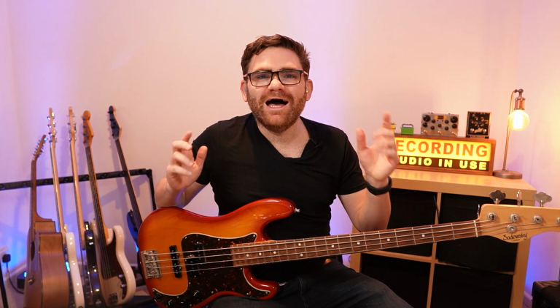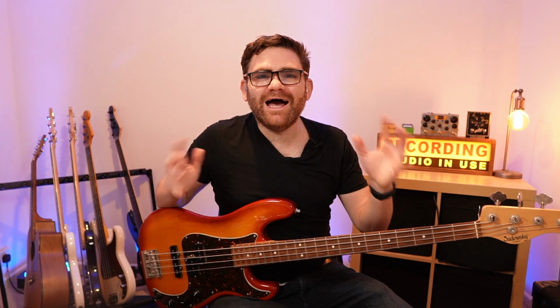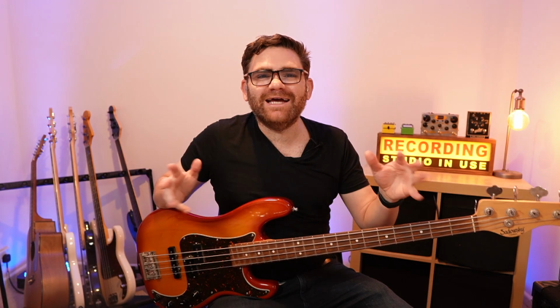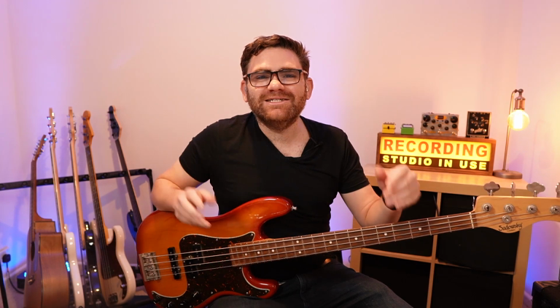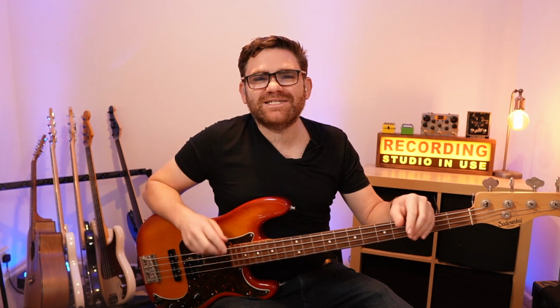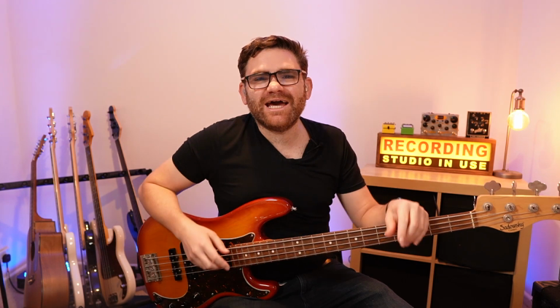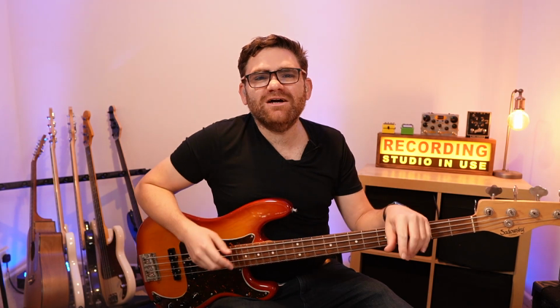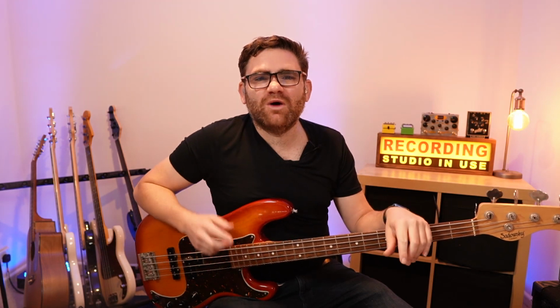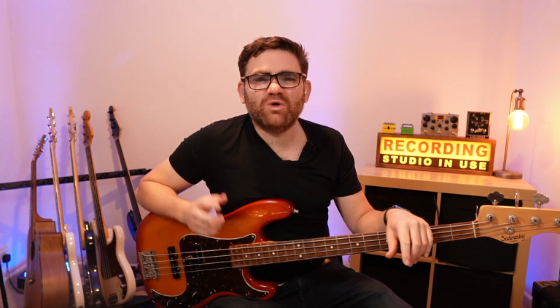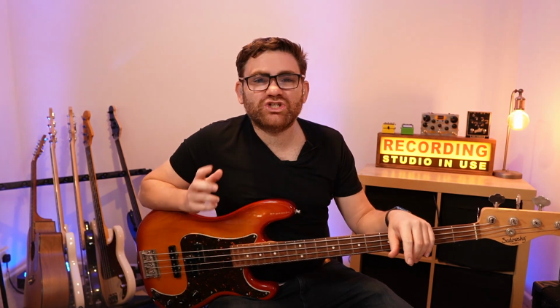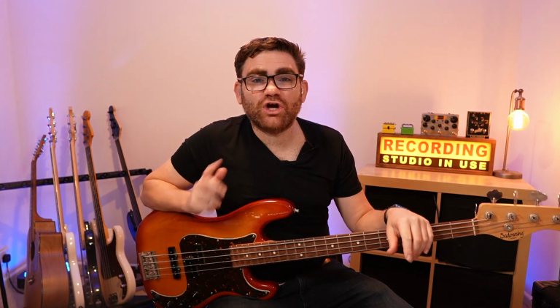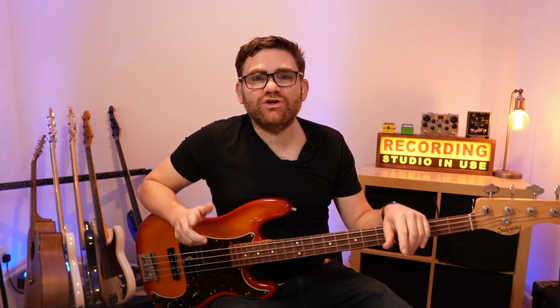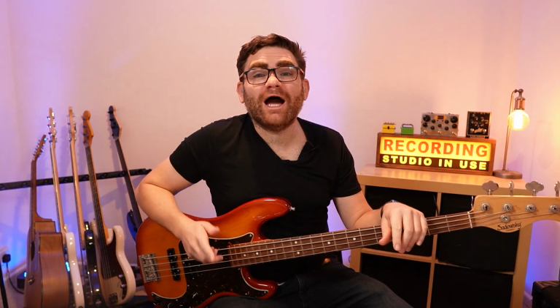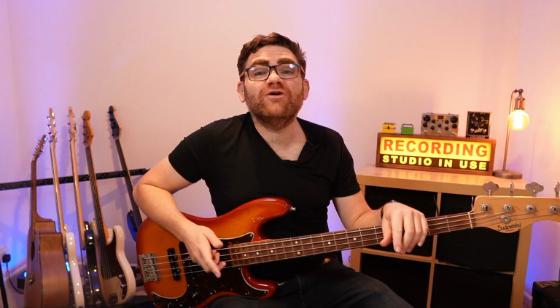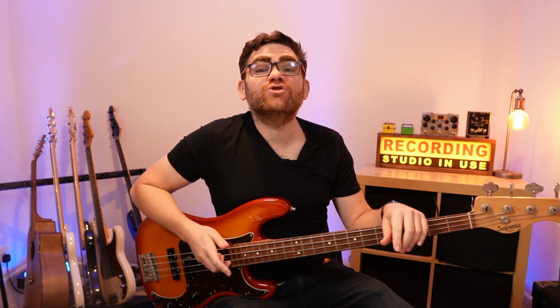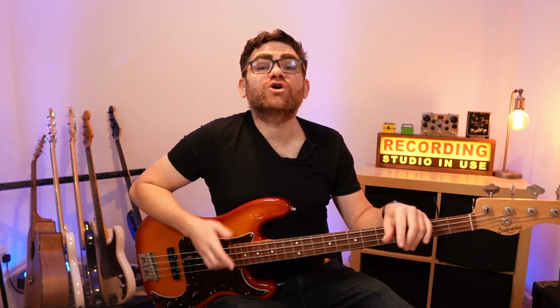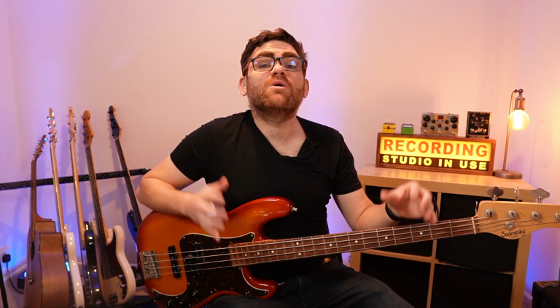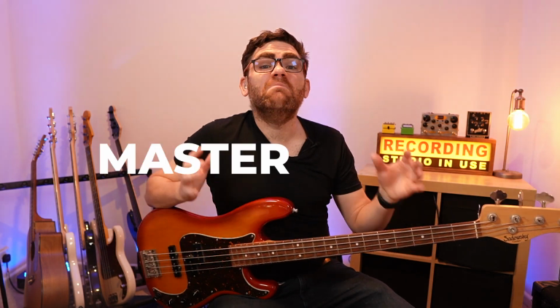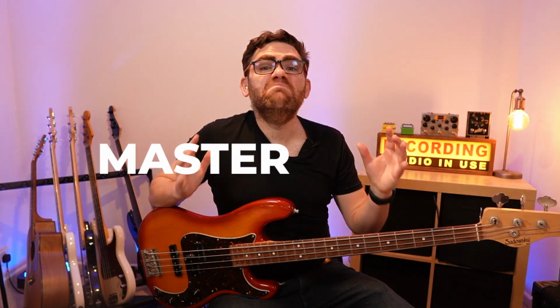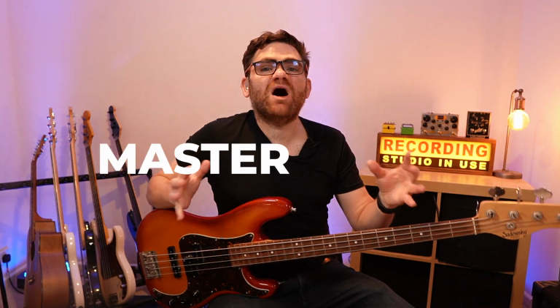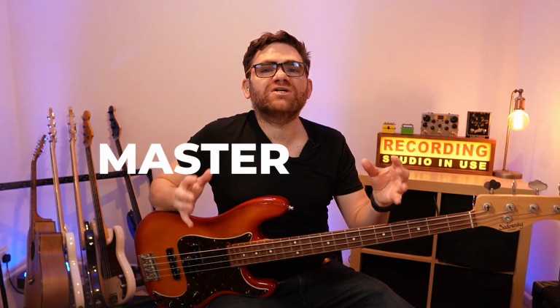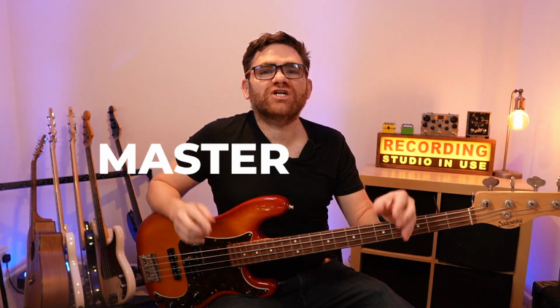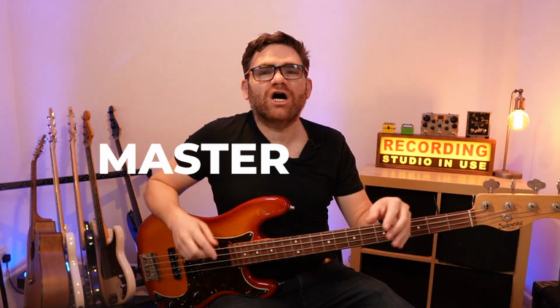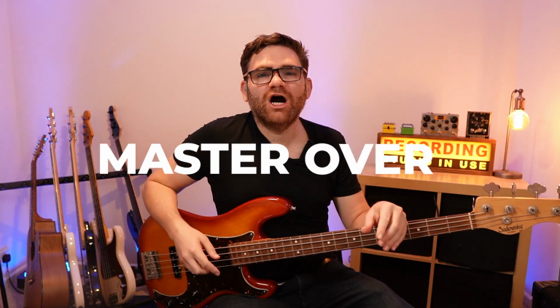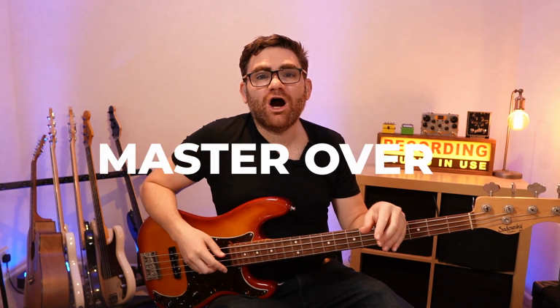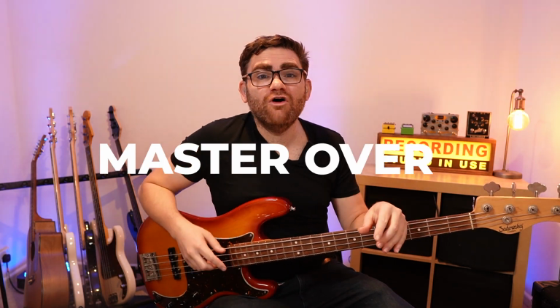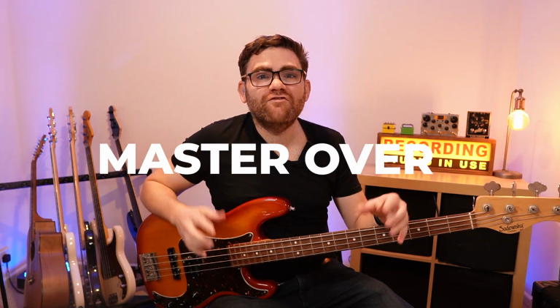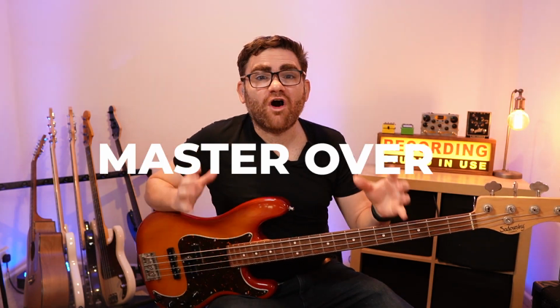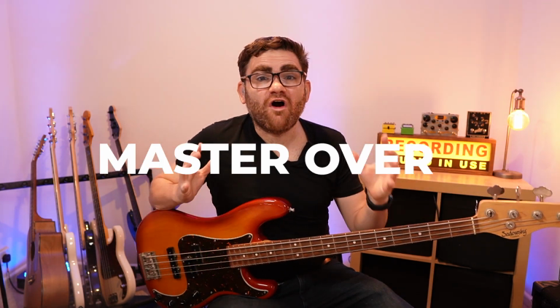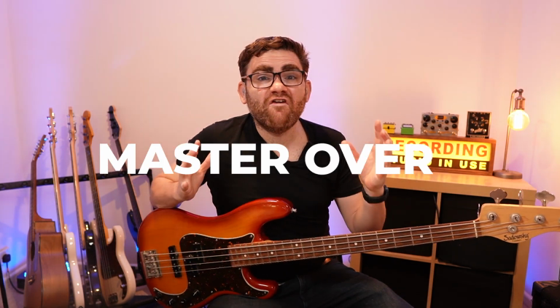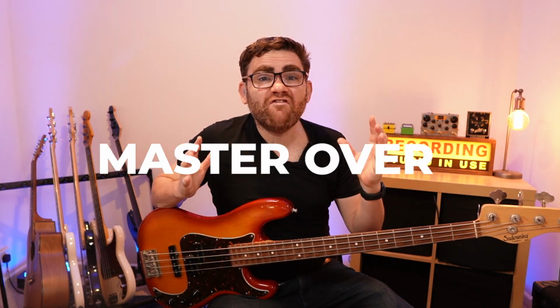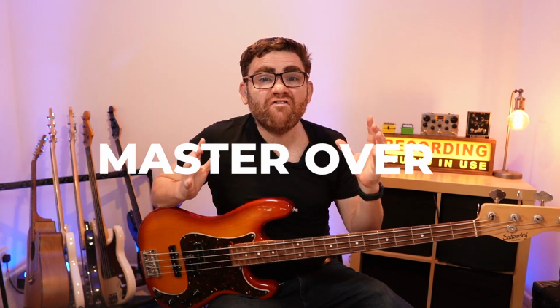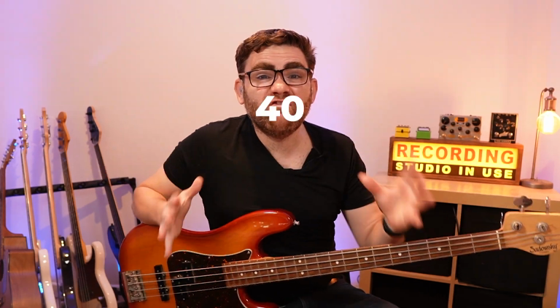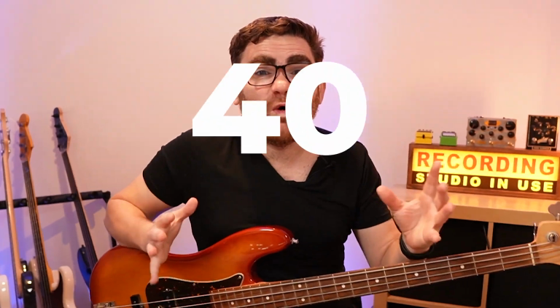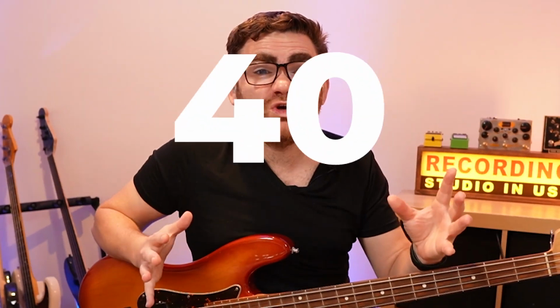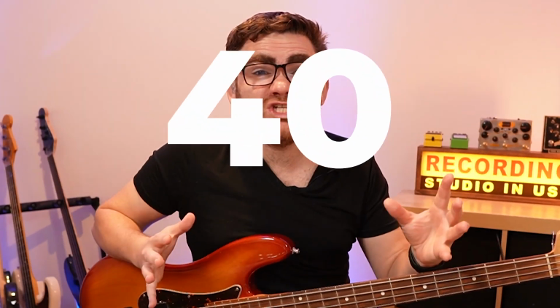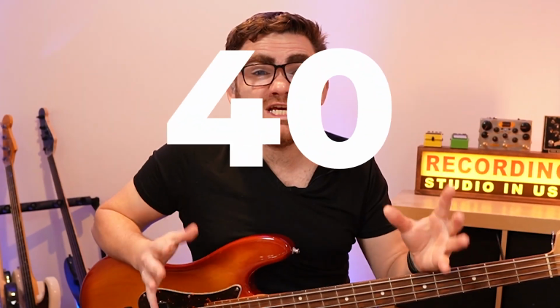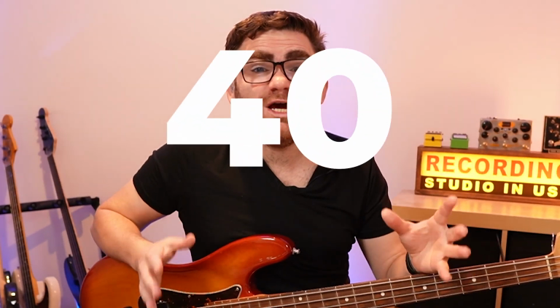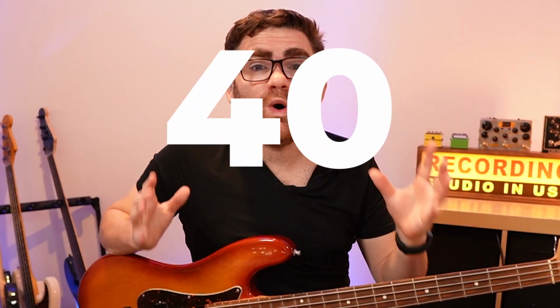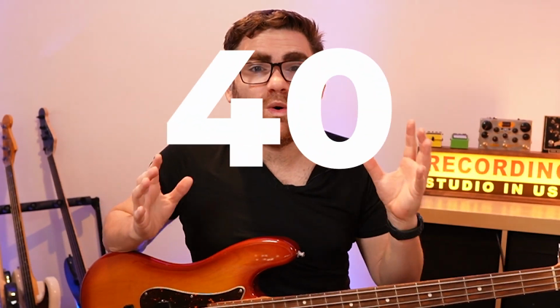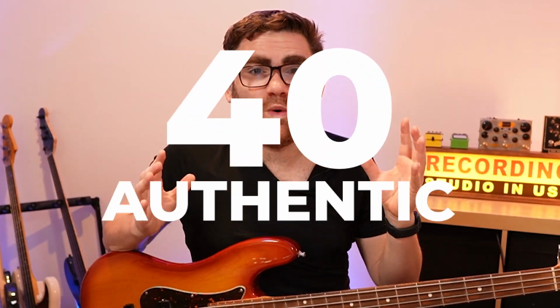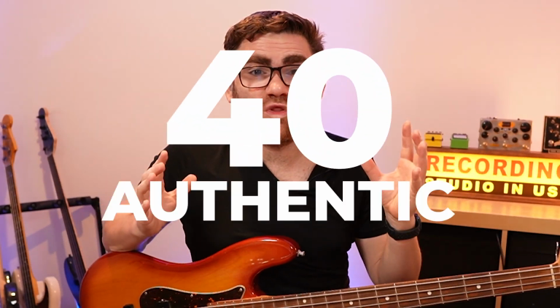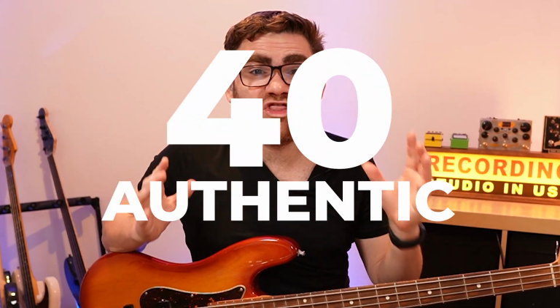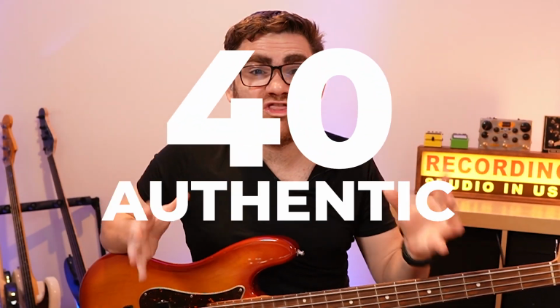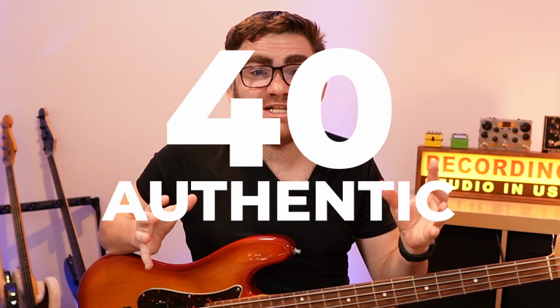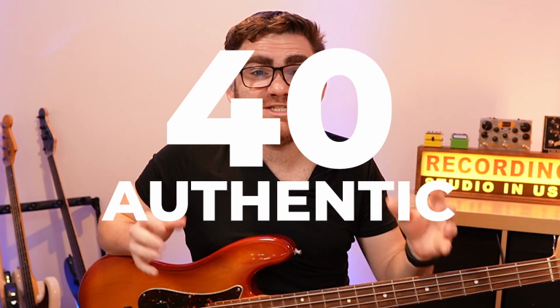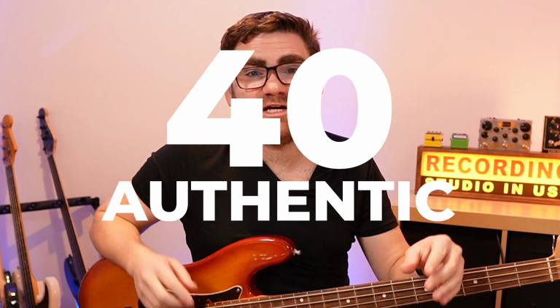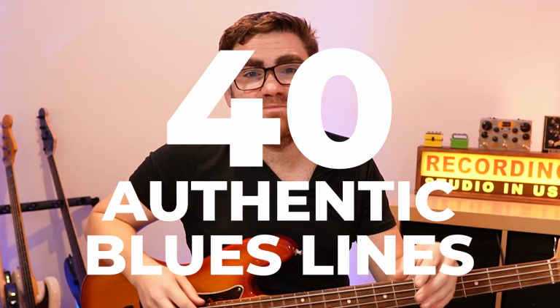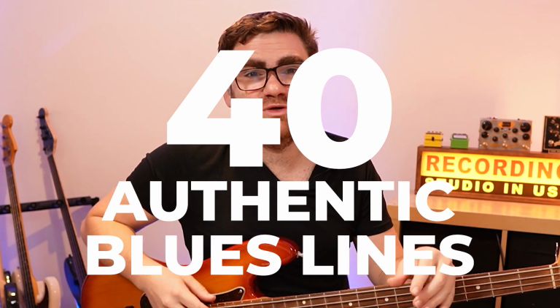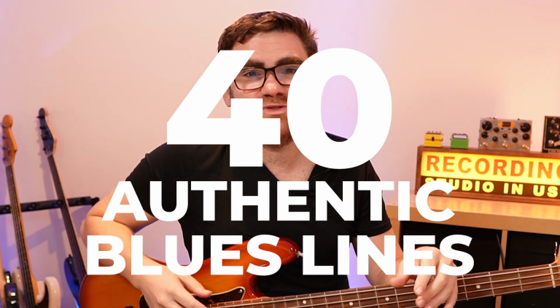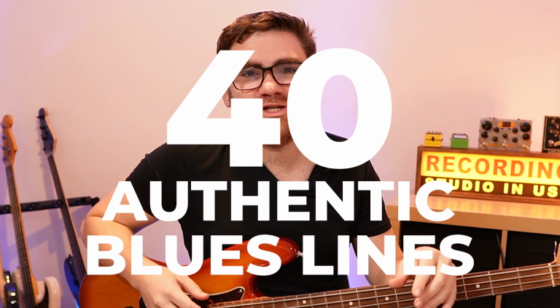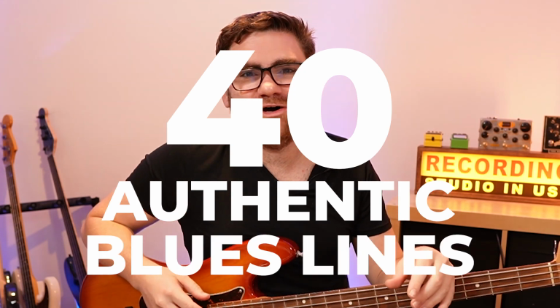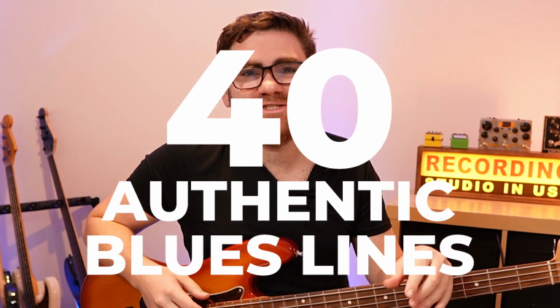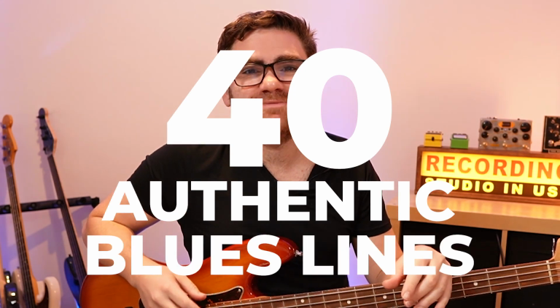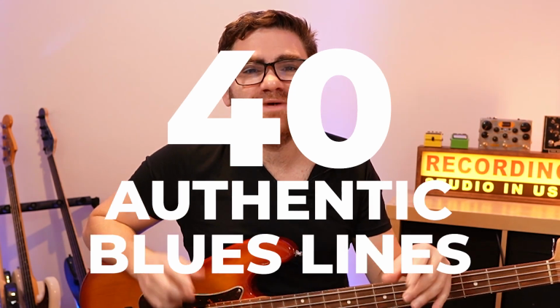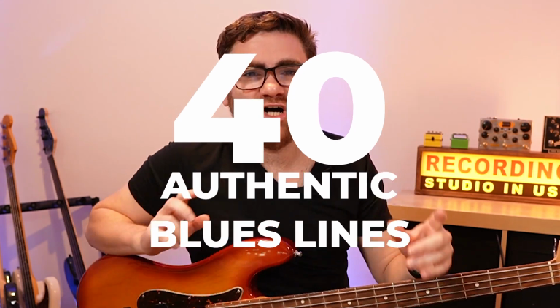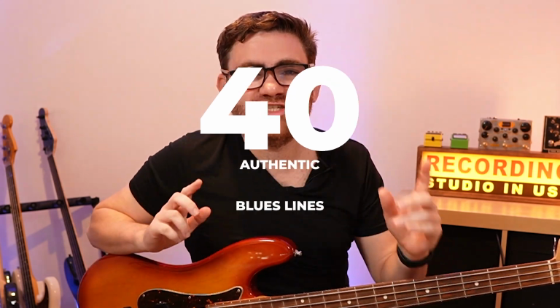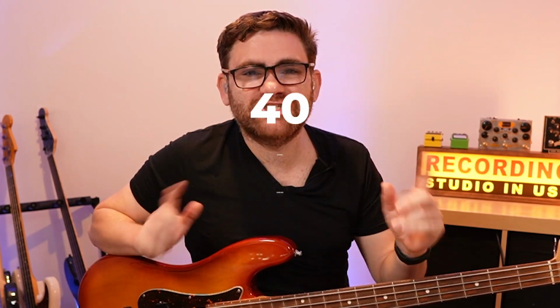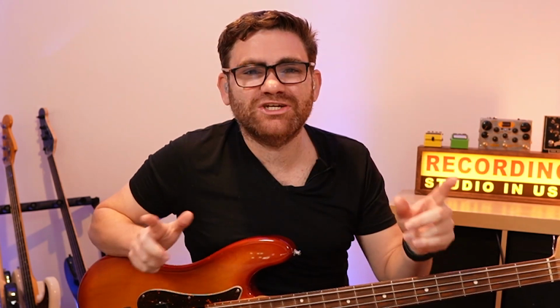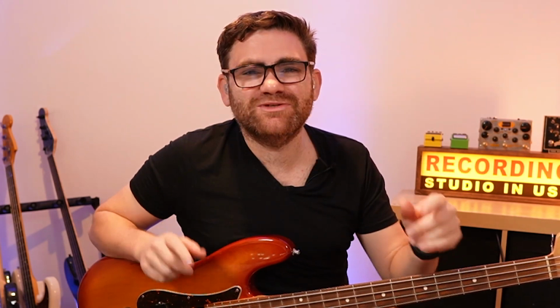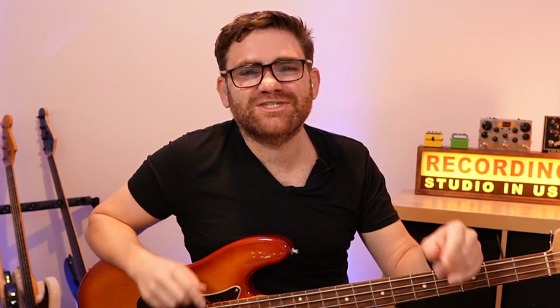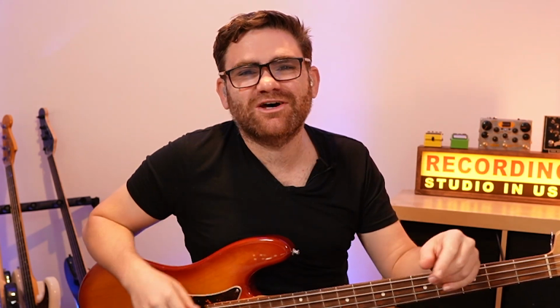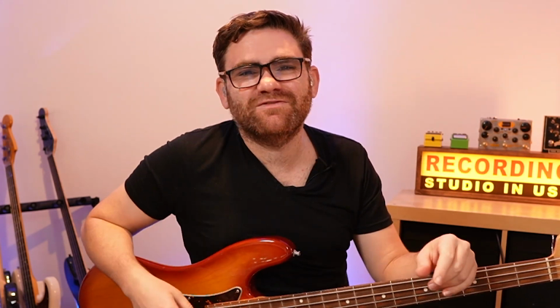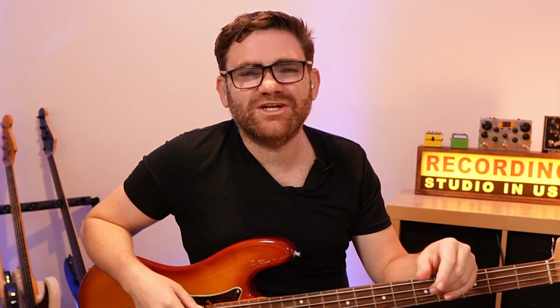Today I want to show you how you can master over 40 authentic blues lines. I'll see you inside the video.